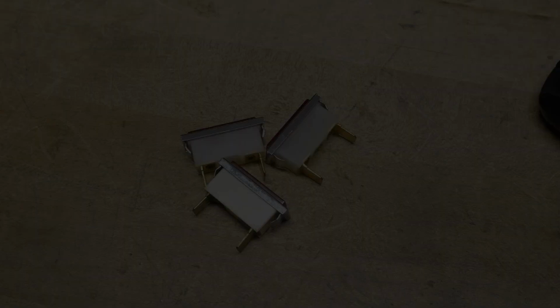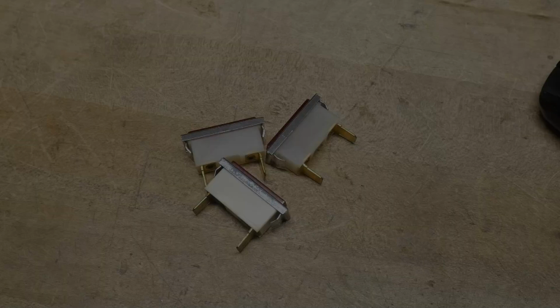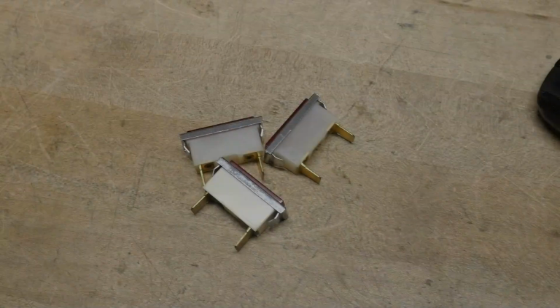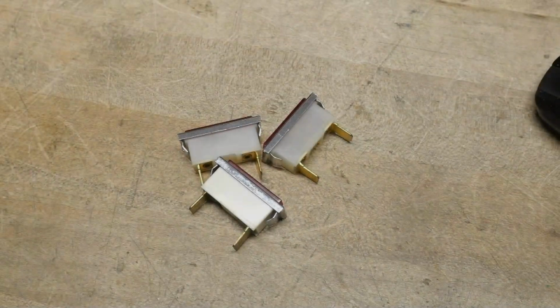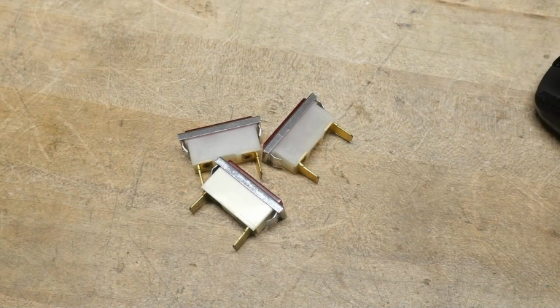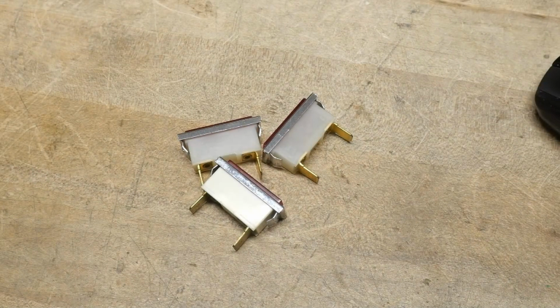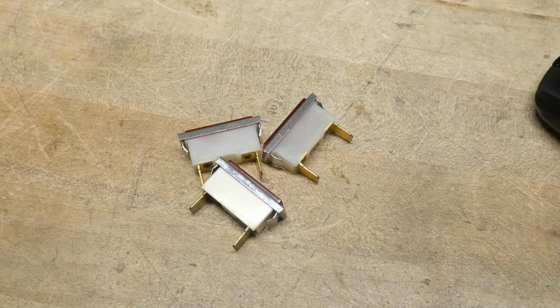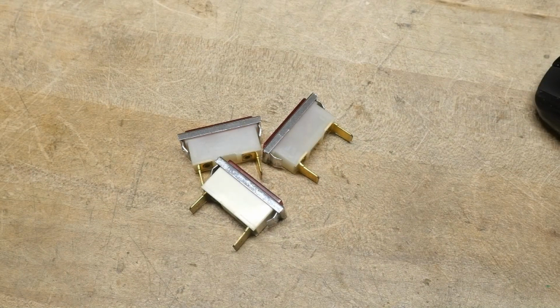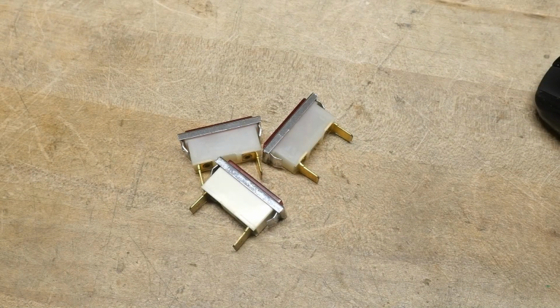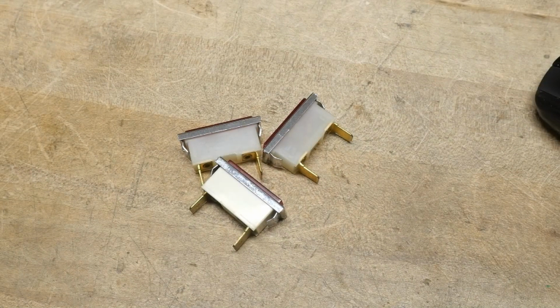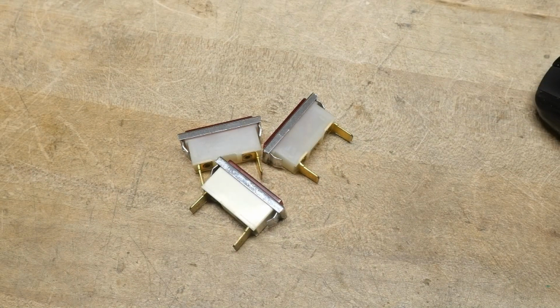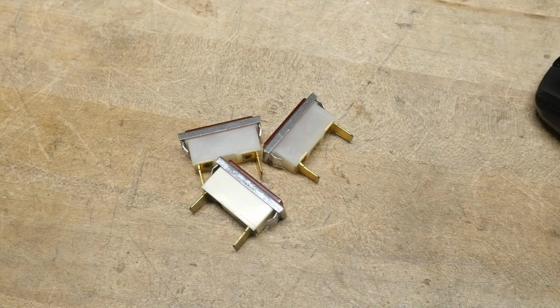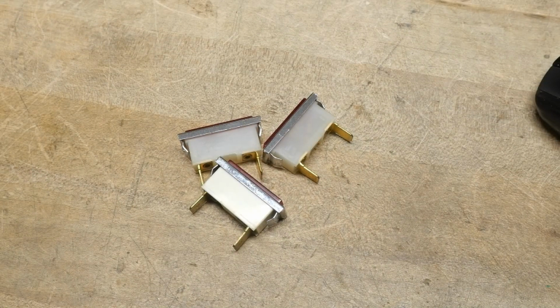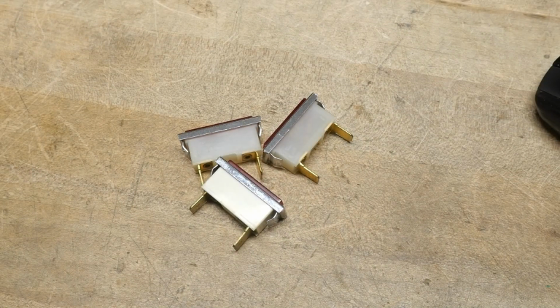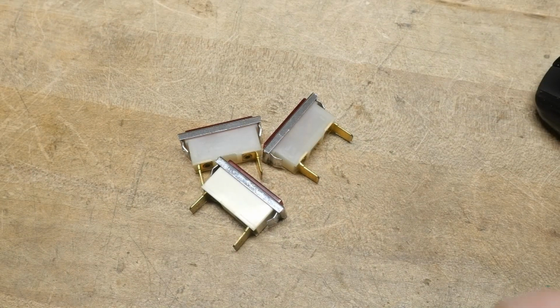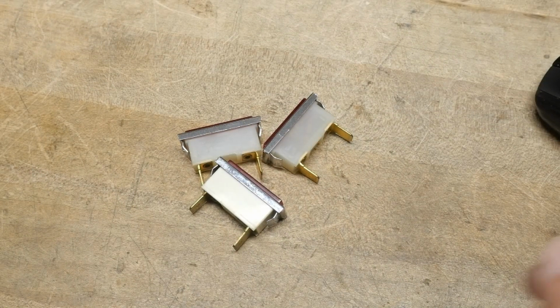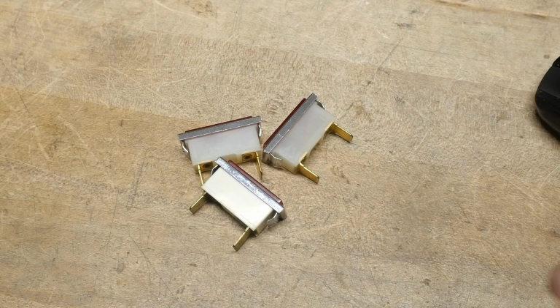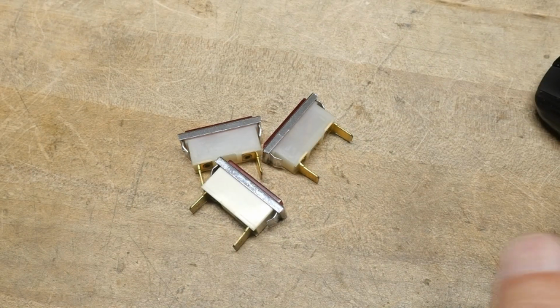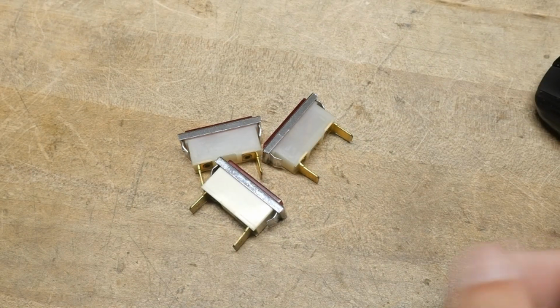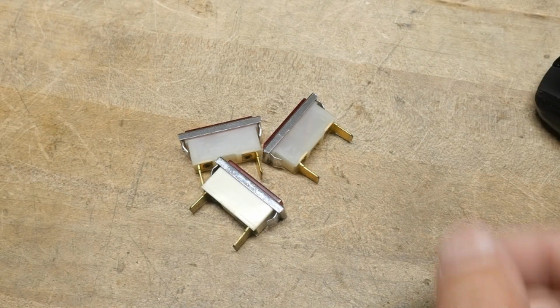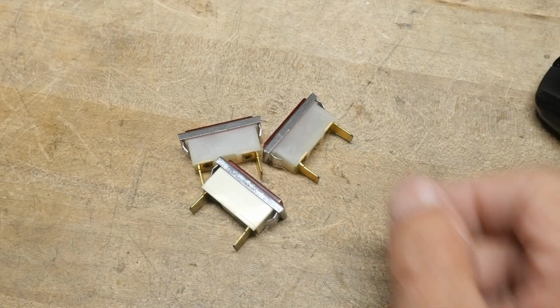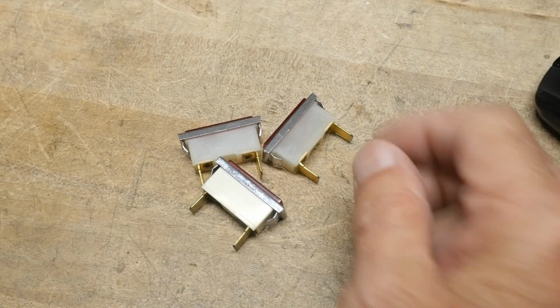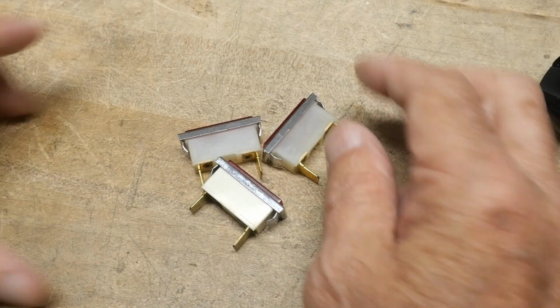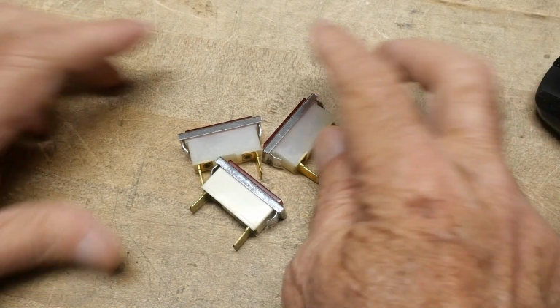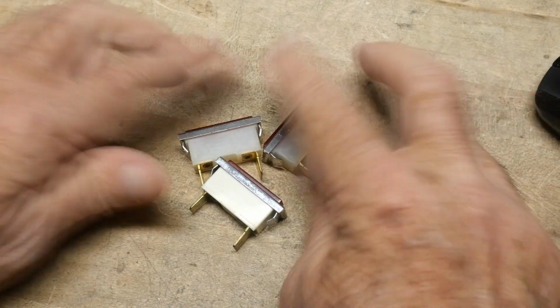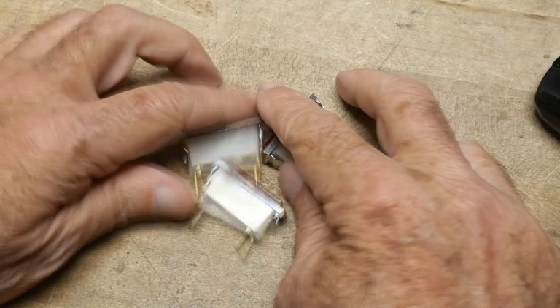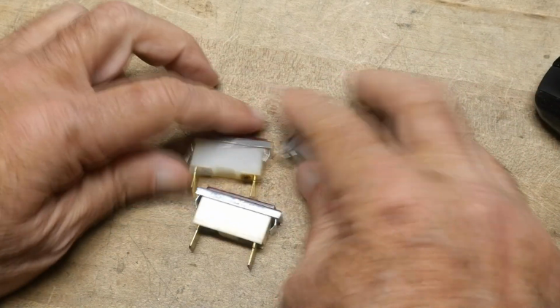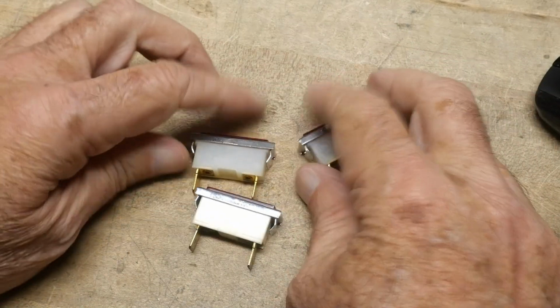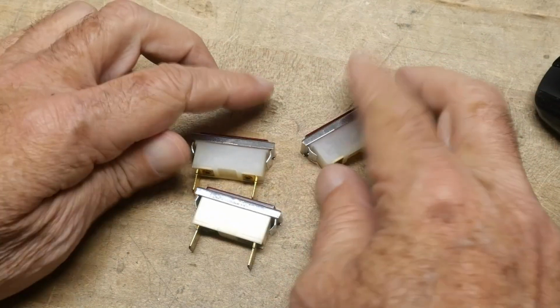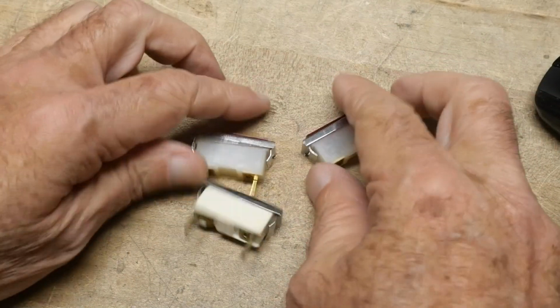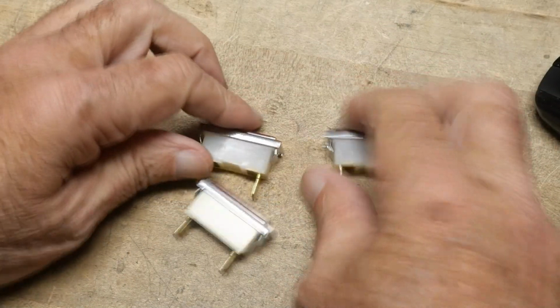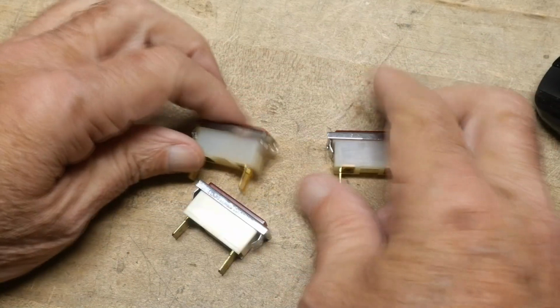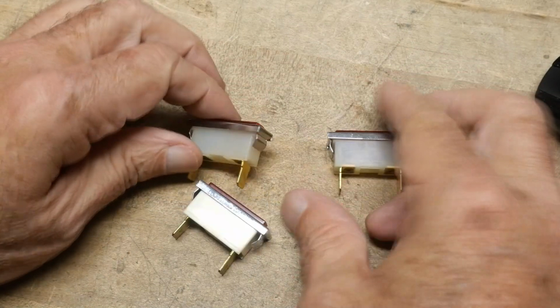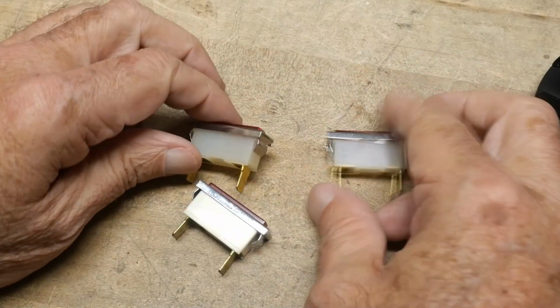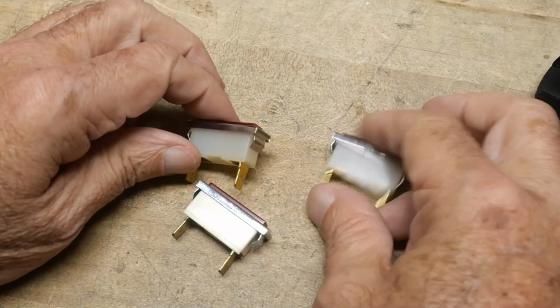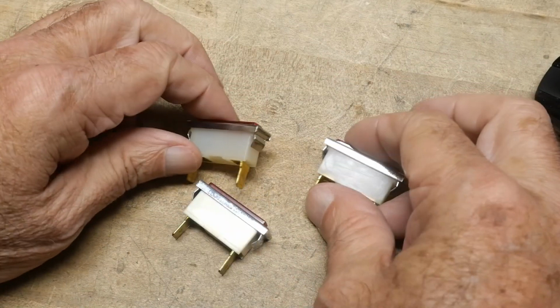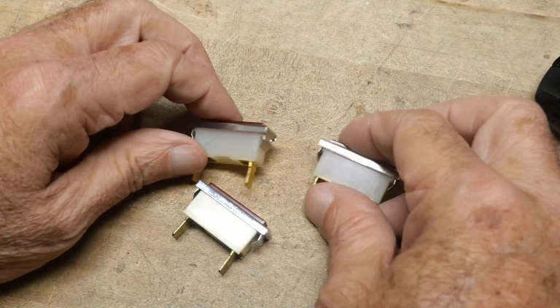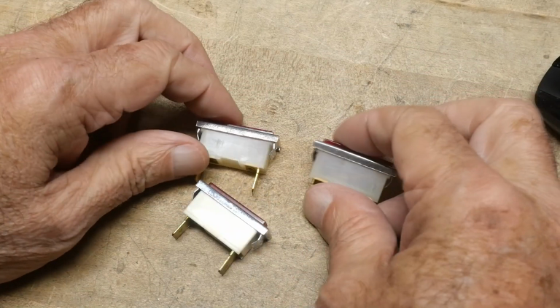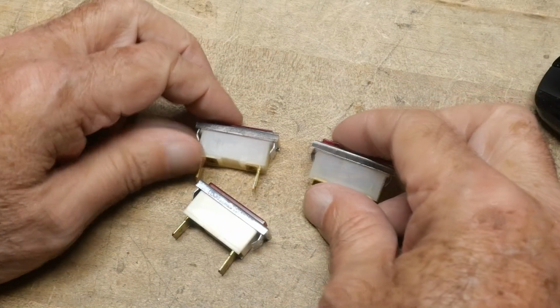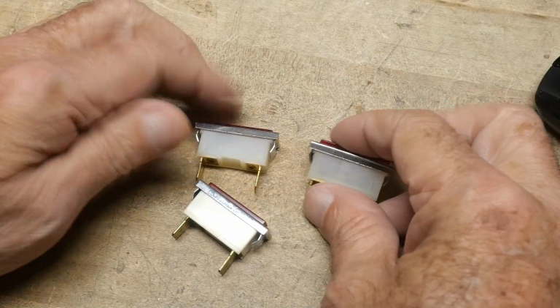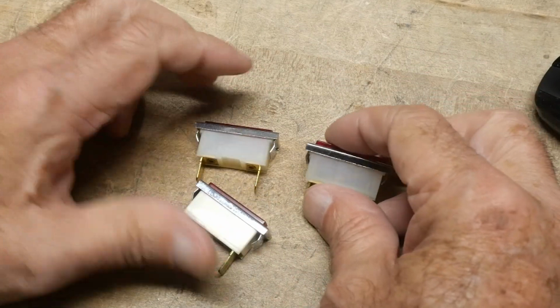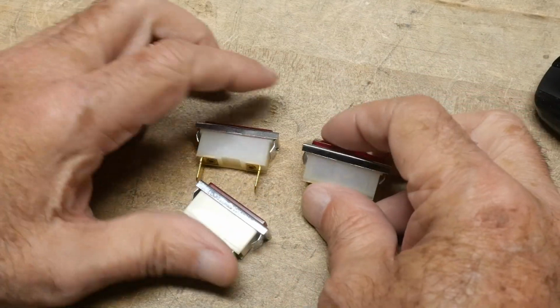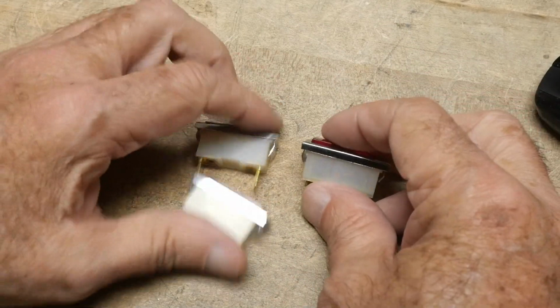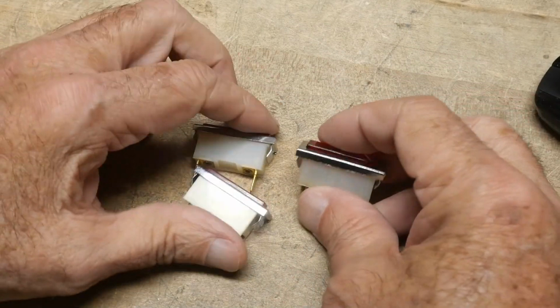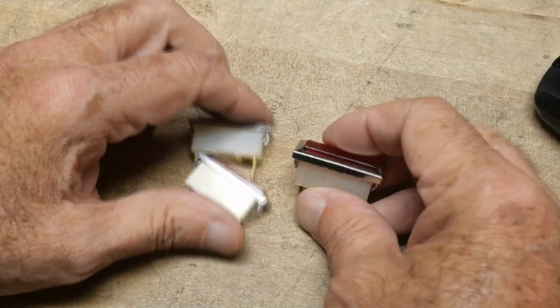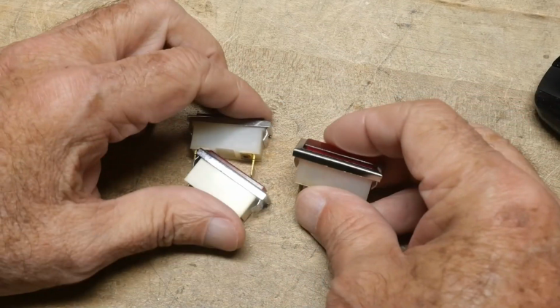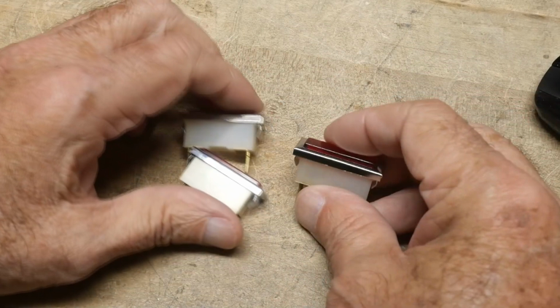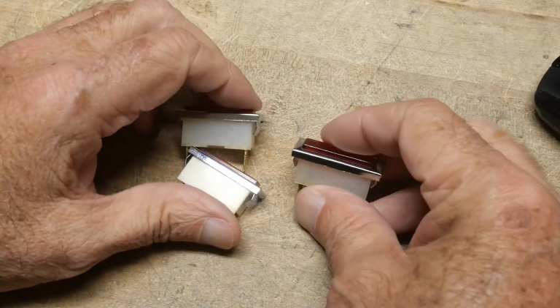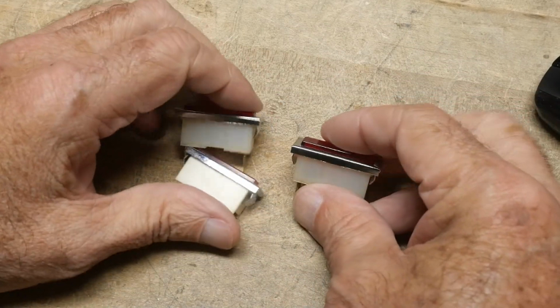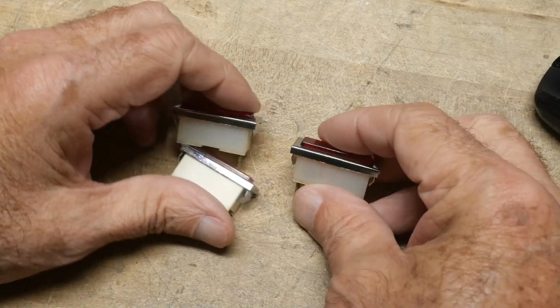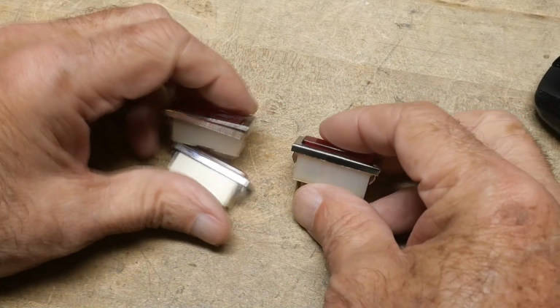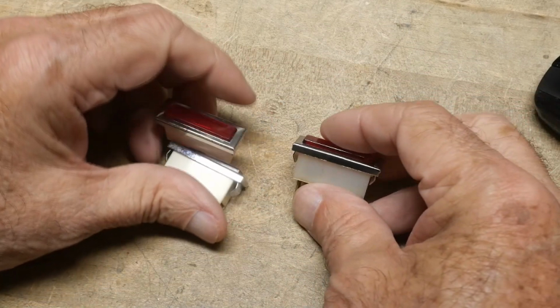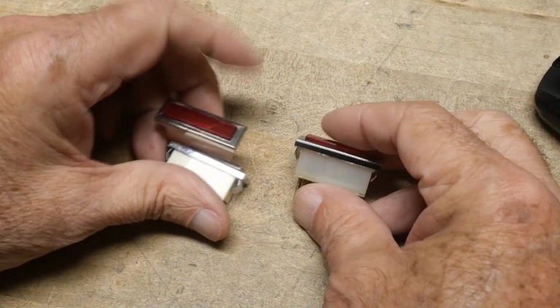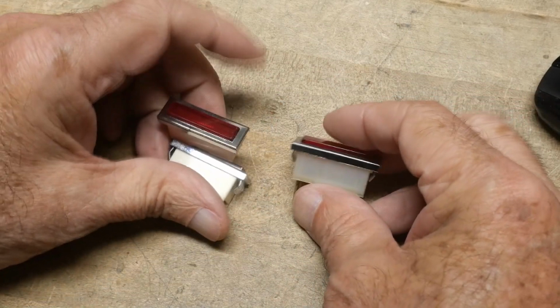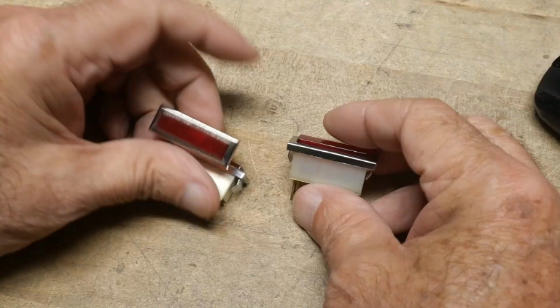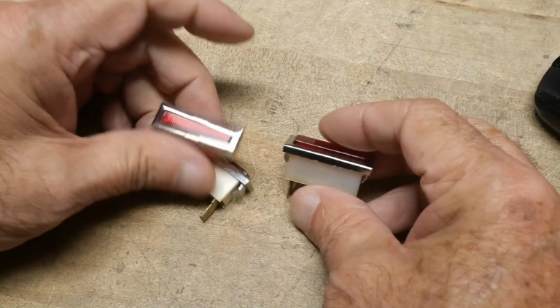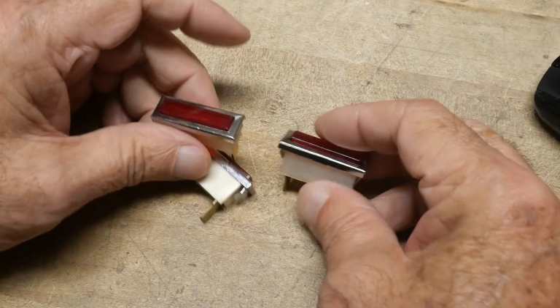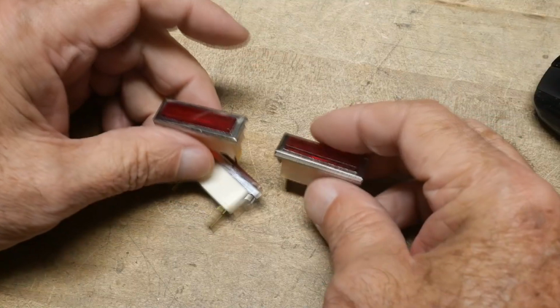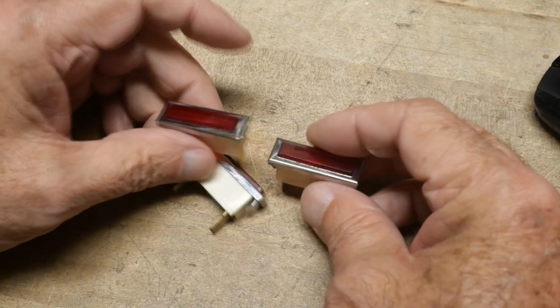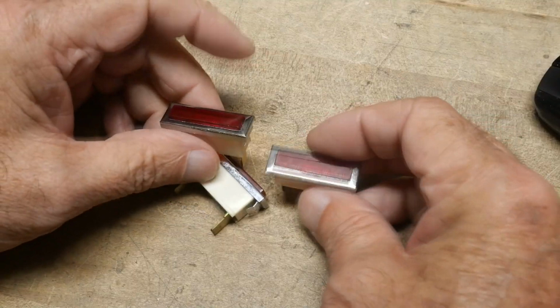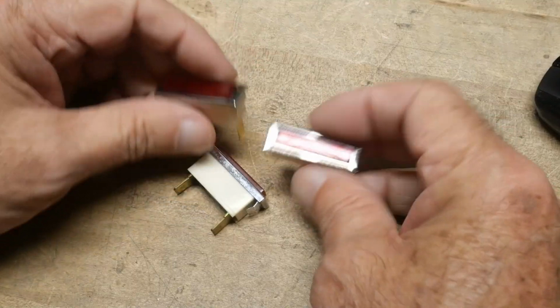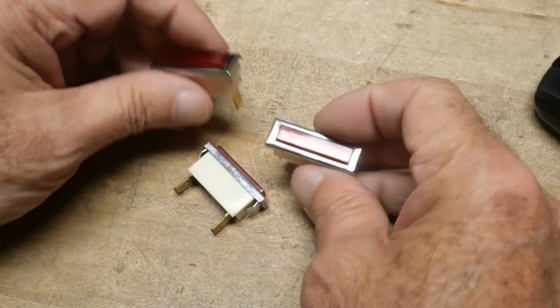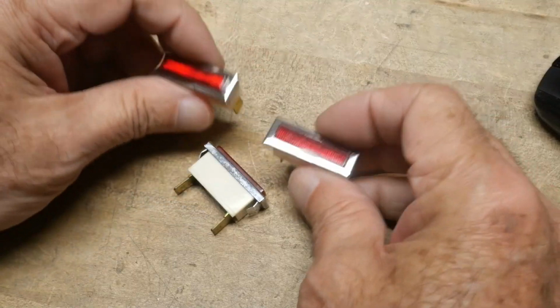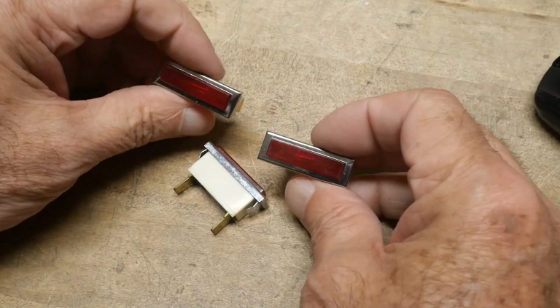Chip of the day. People love chip of the day. This is more of a module of the day, but these are wonderful.